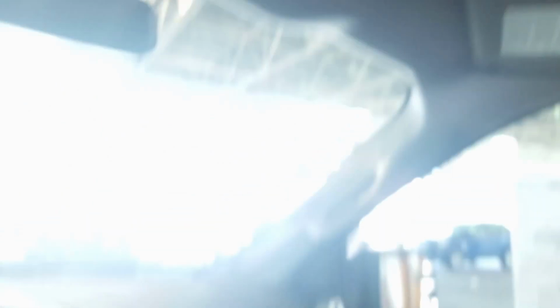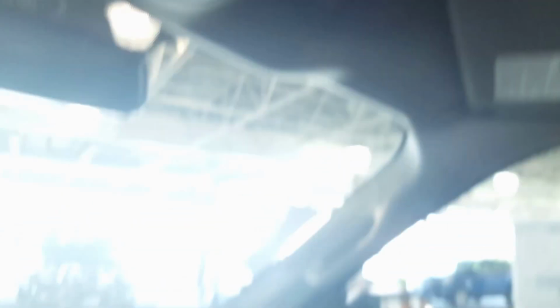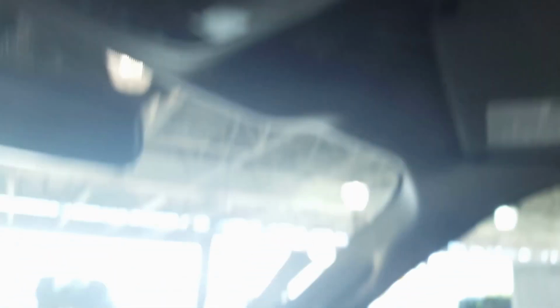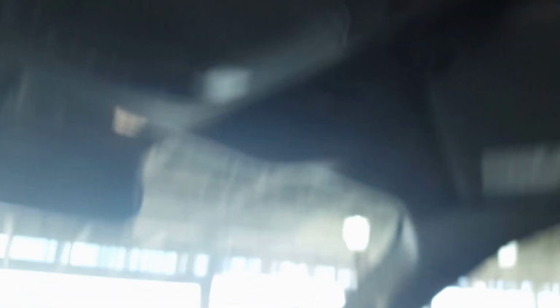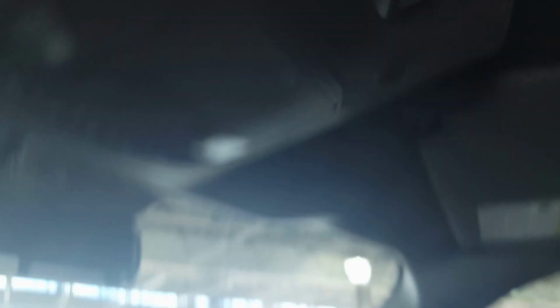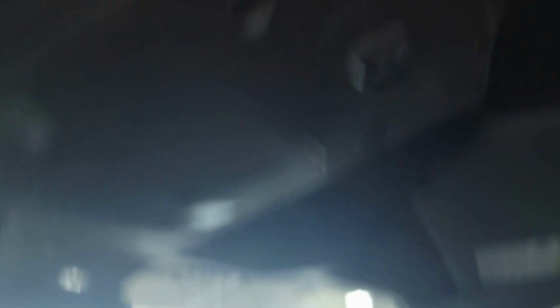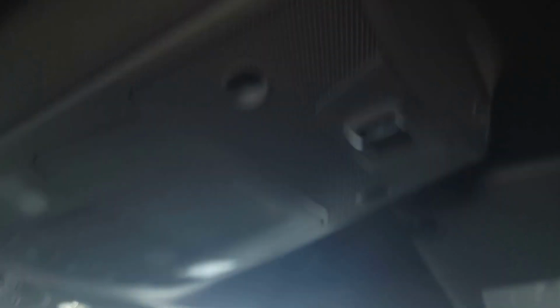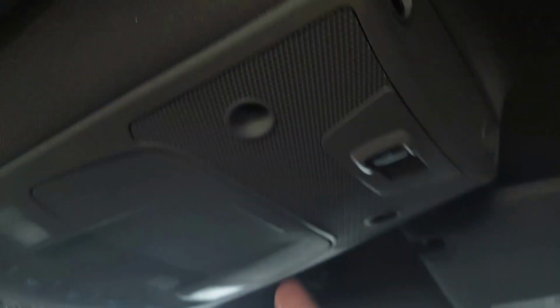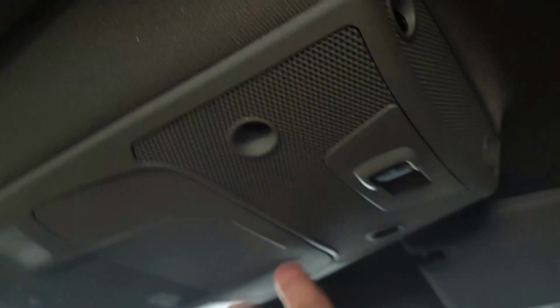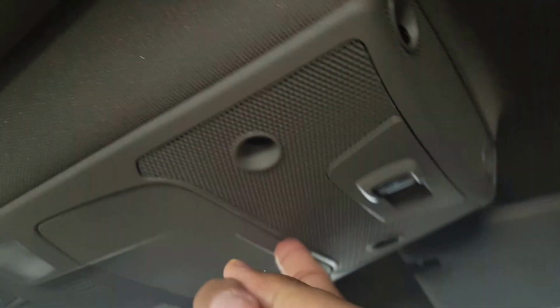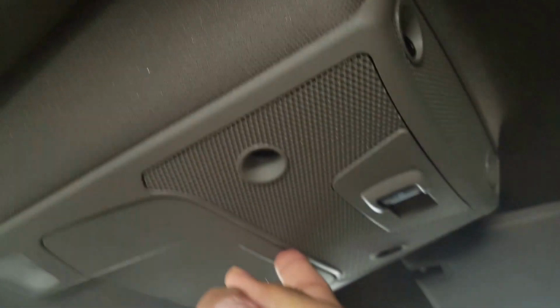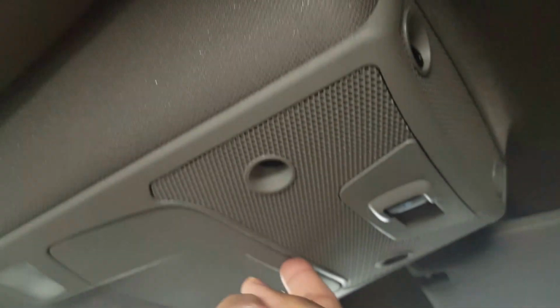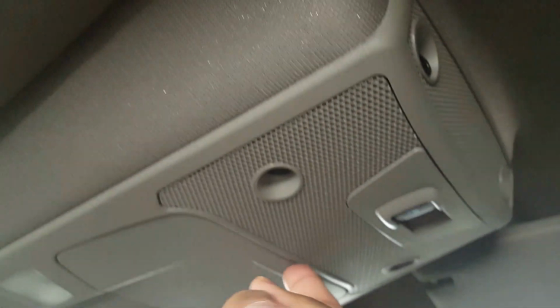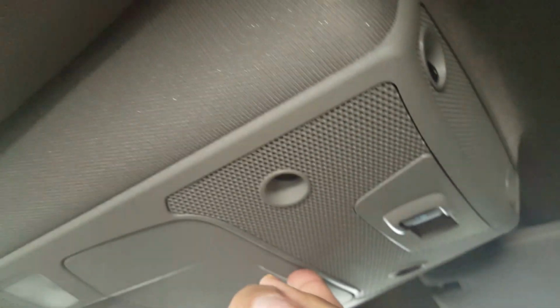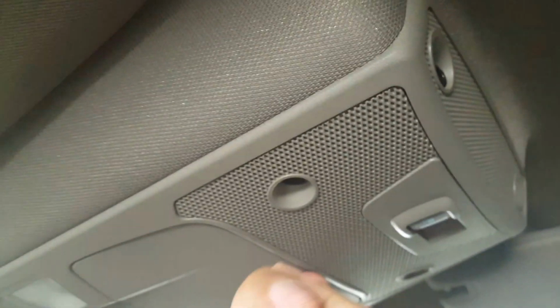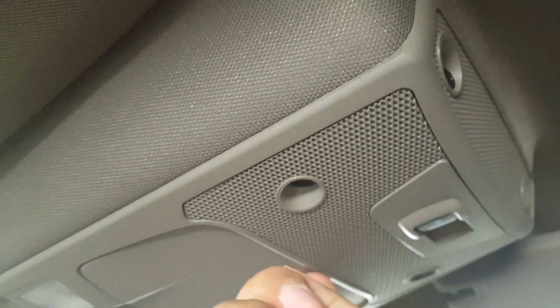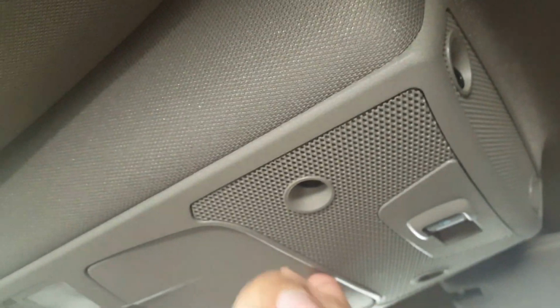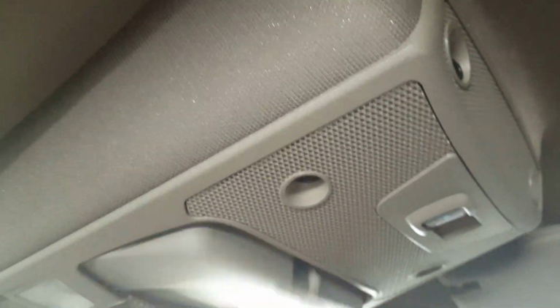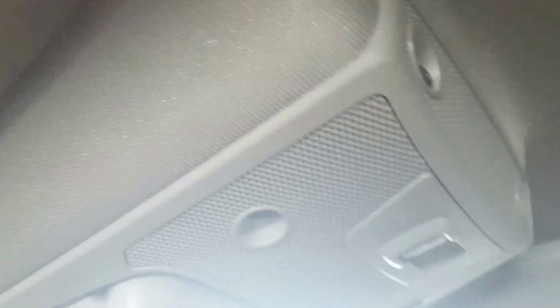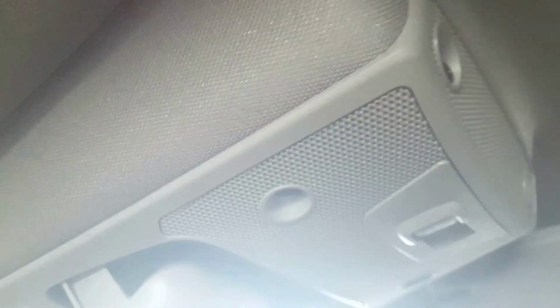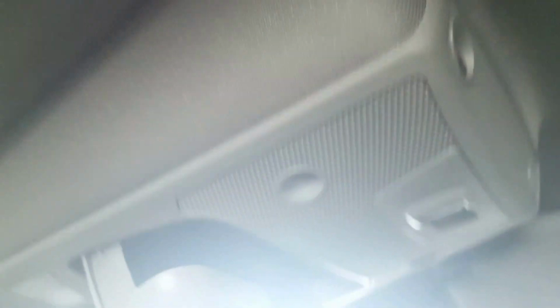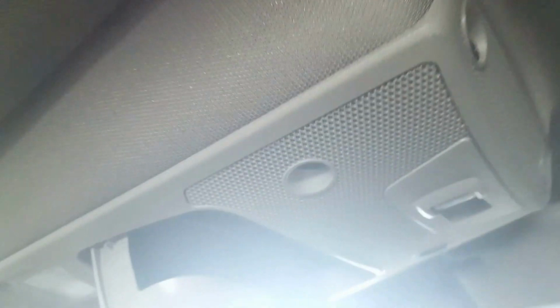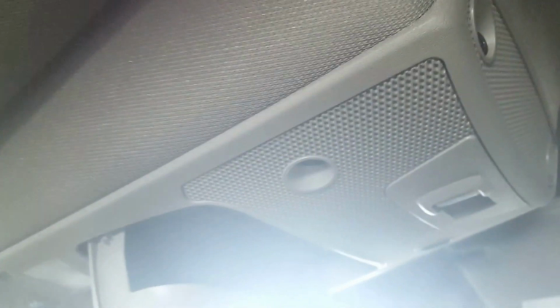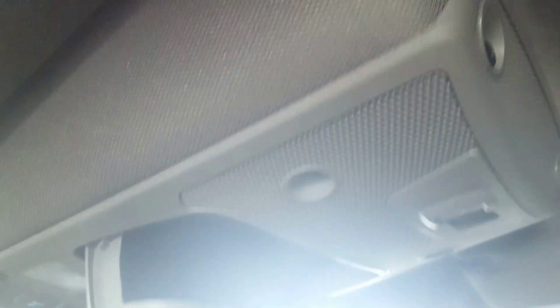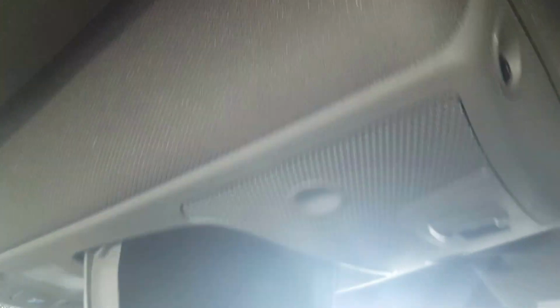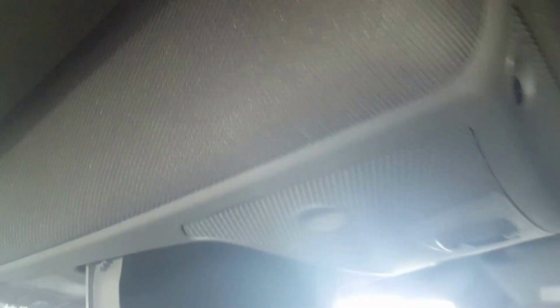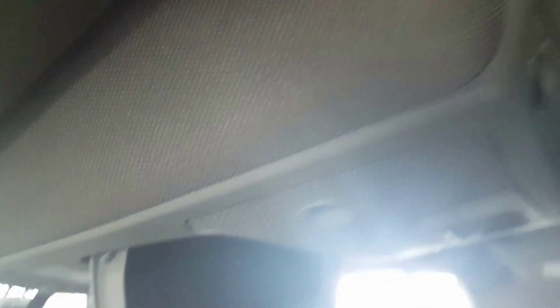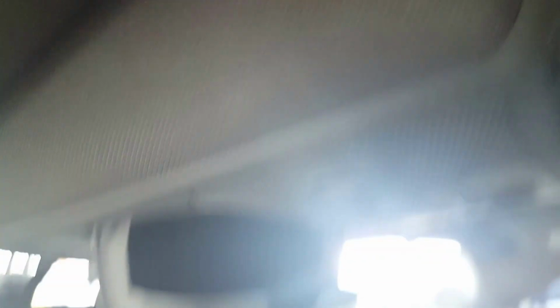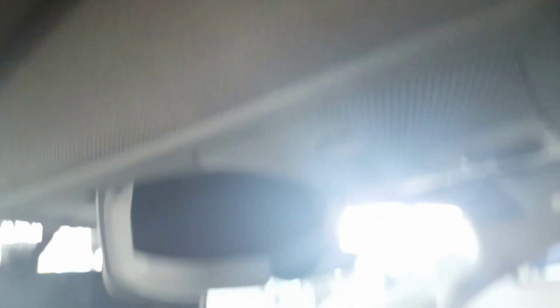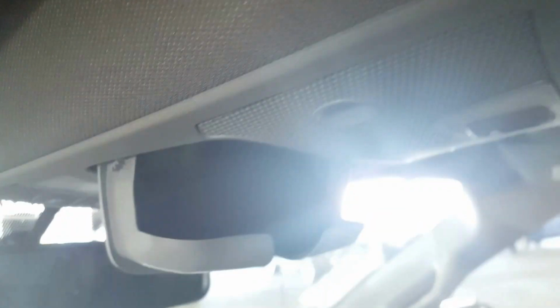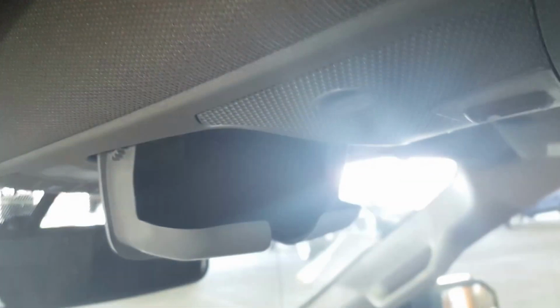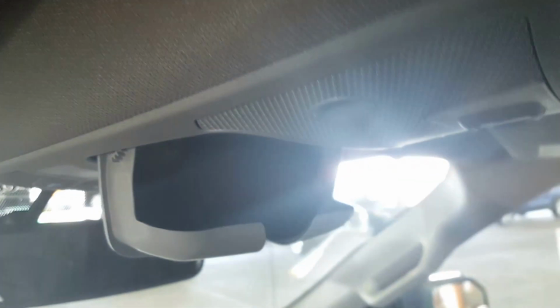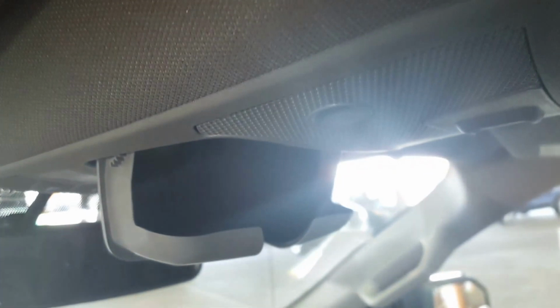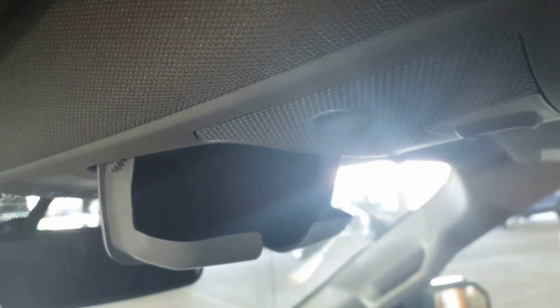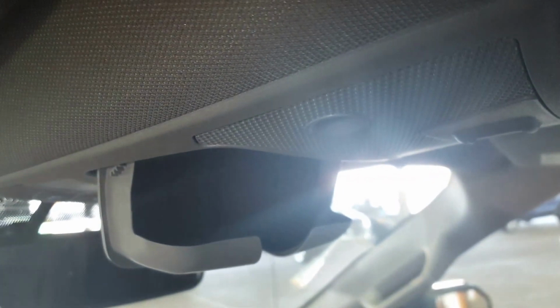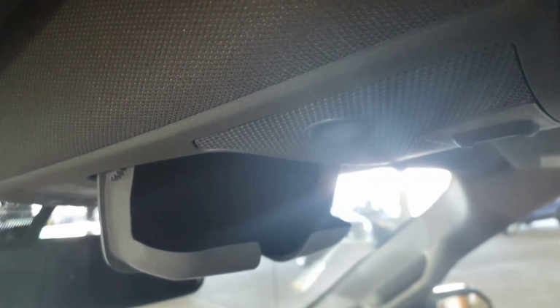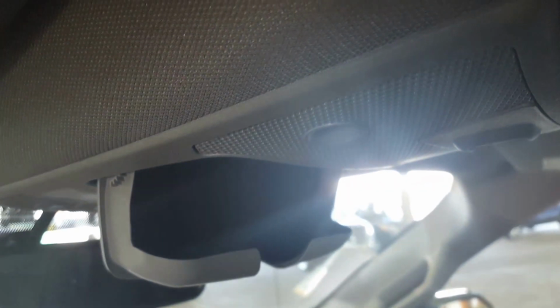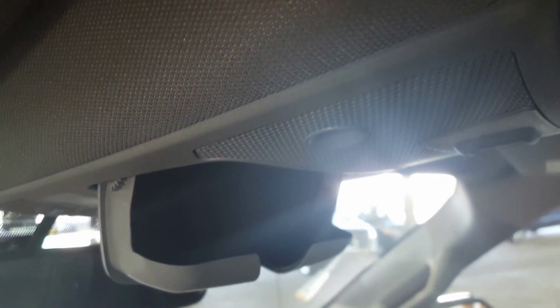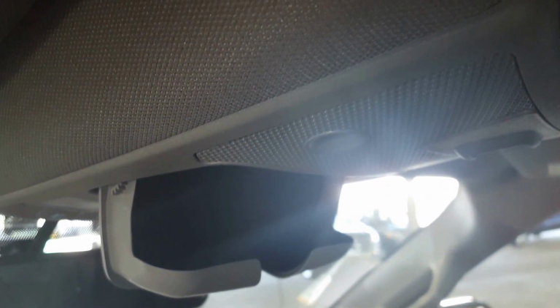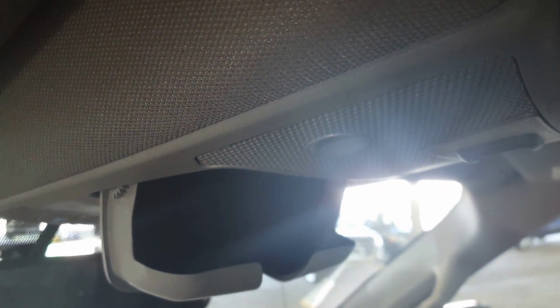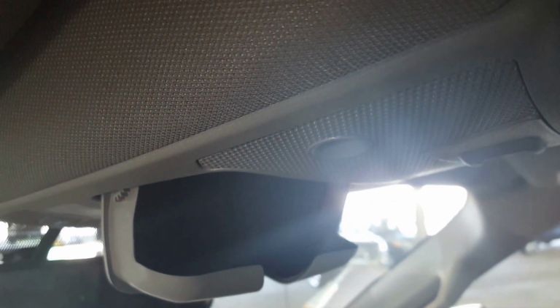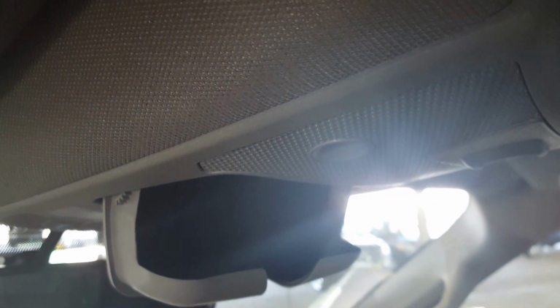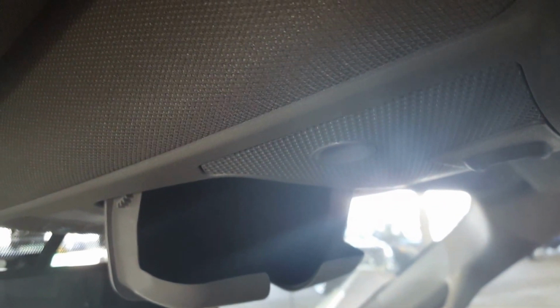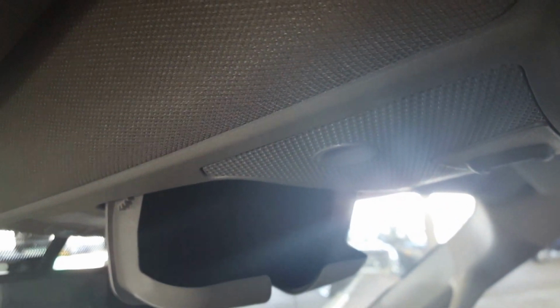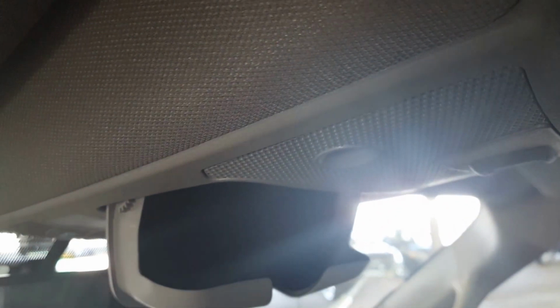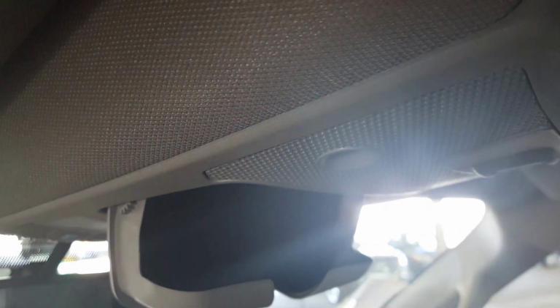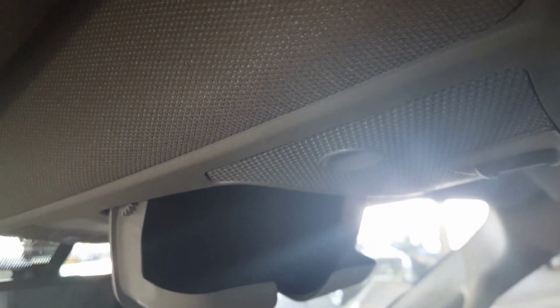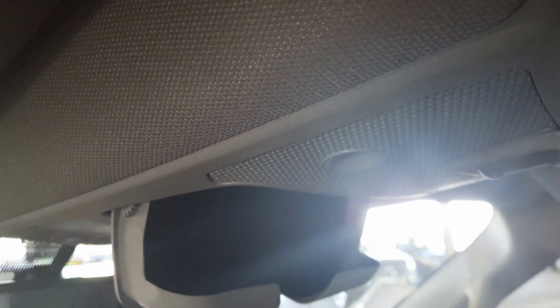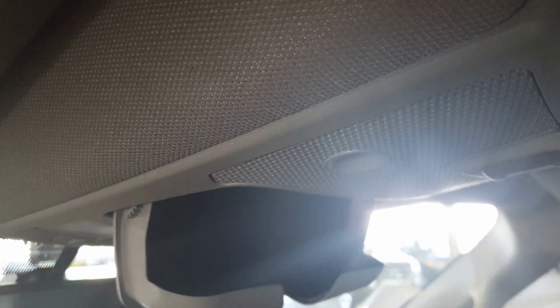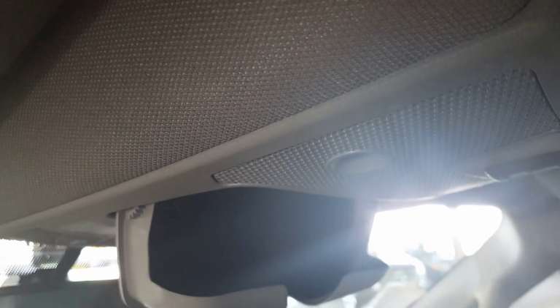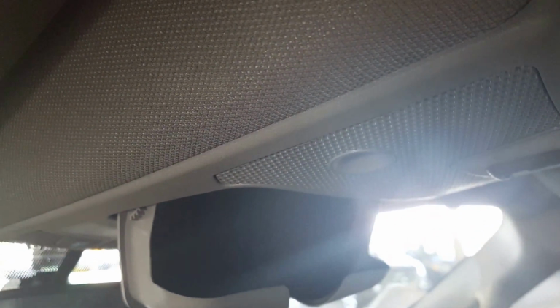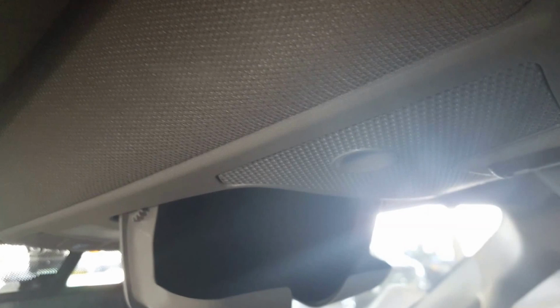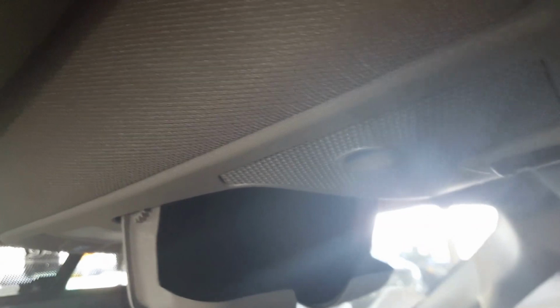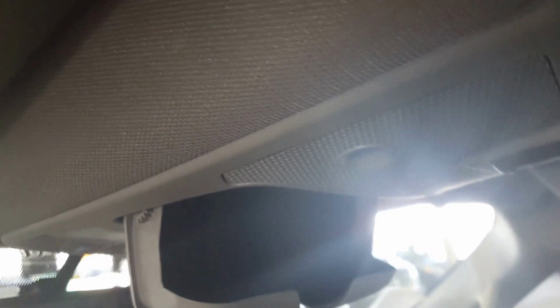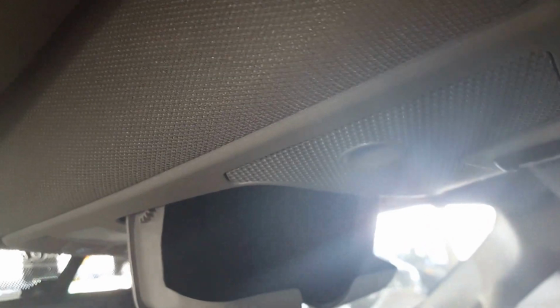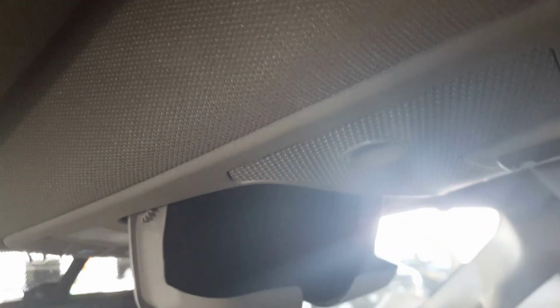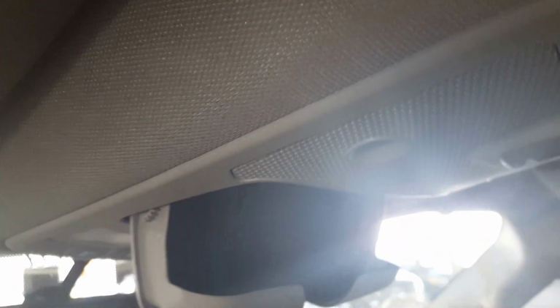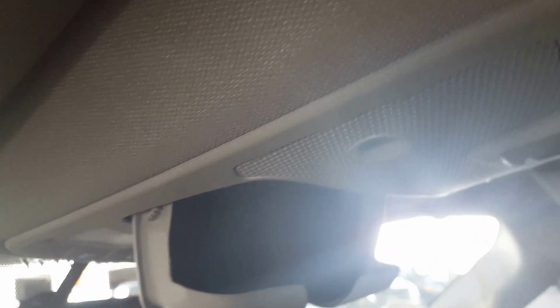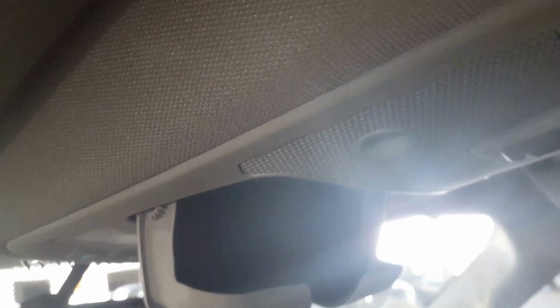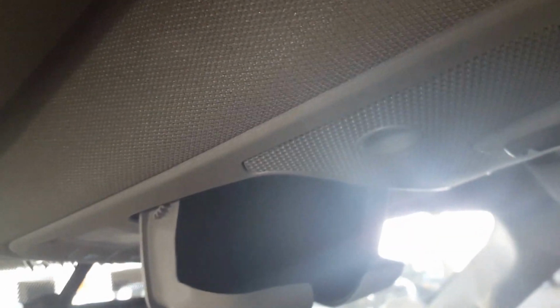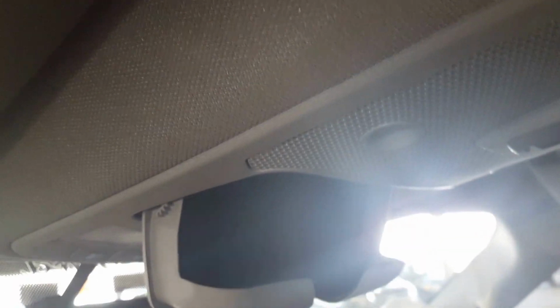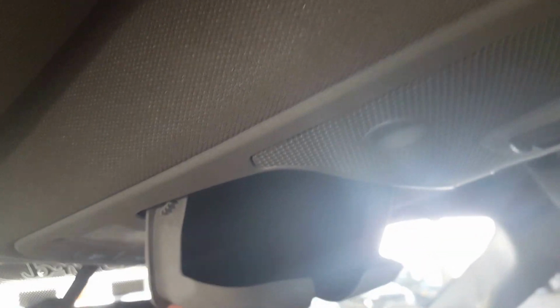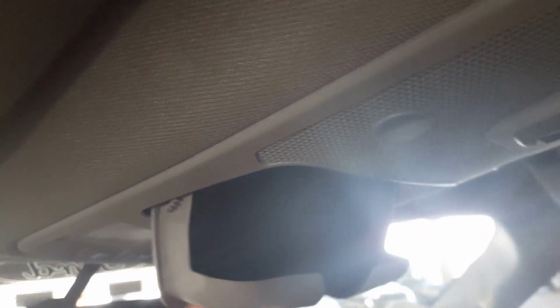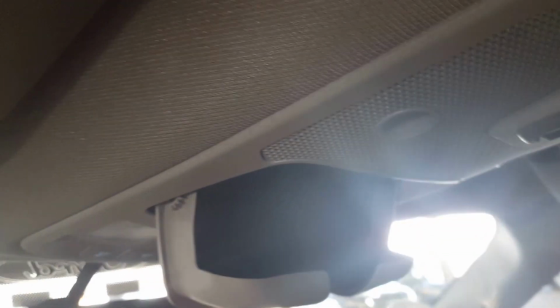And last but not least, some storage up top for your sunglasses in your headliner.